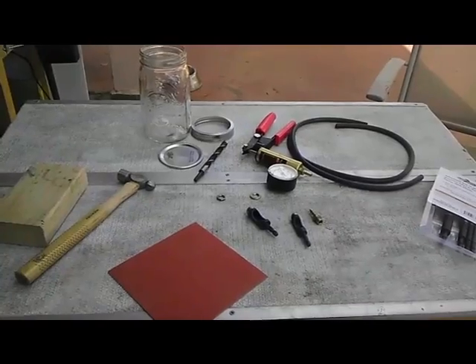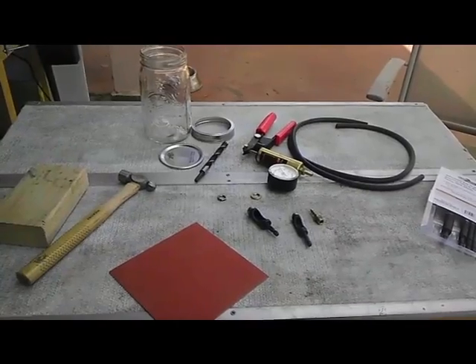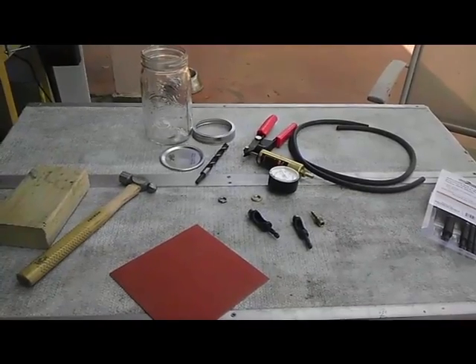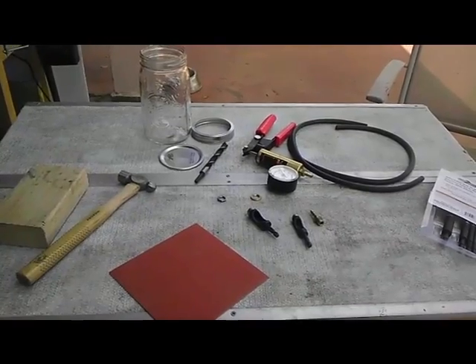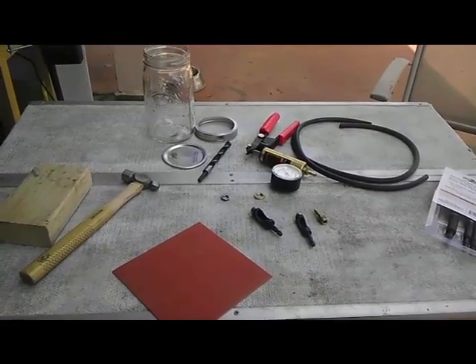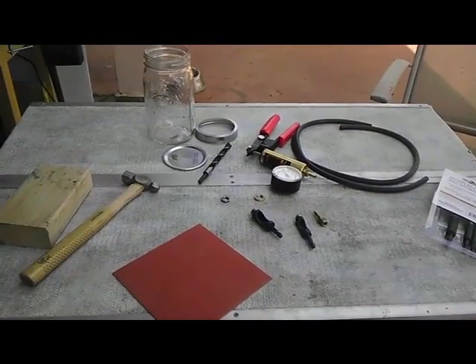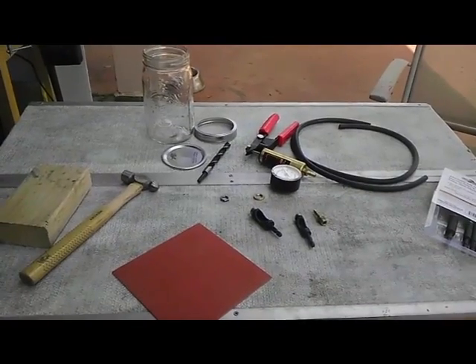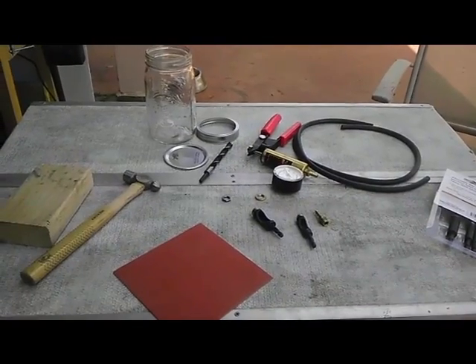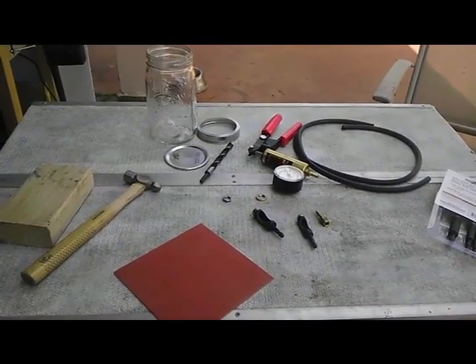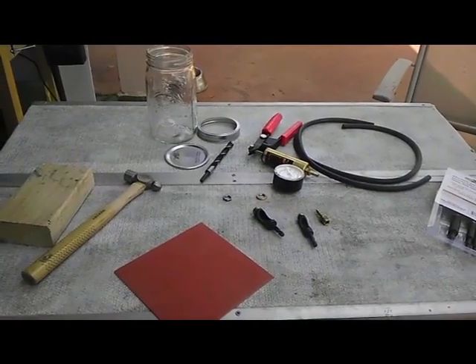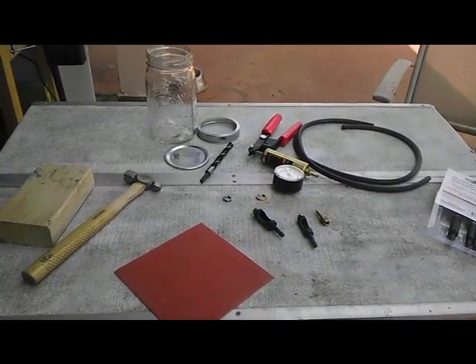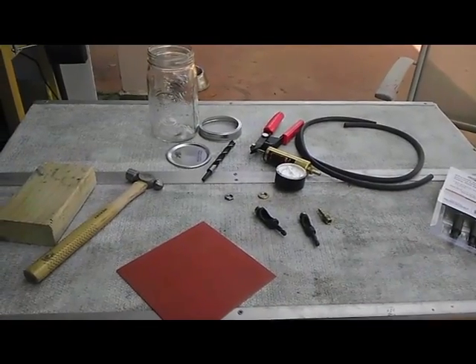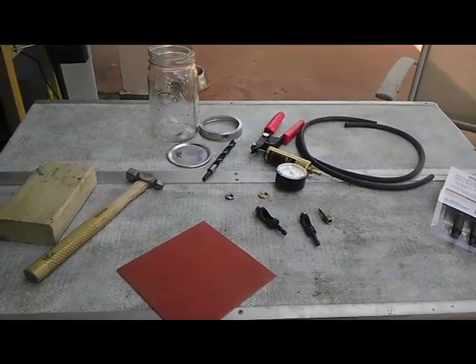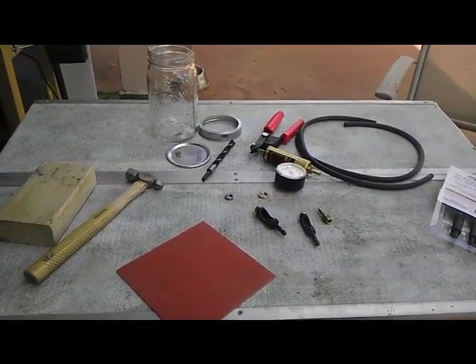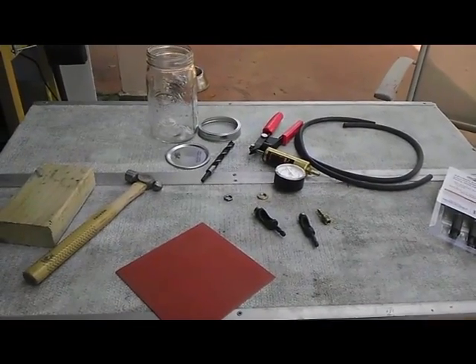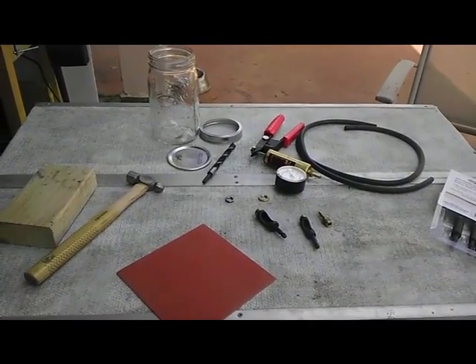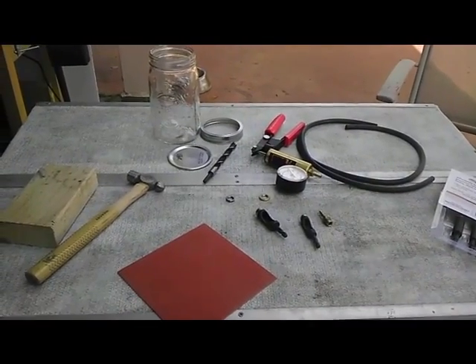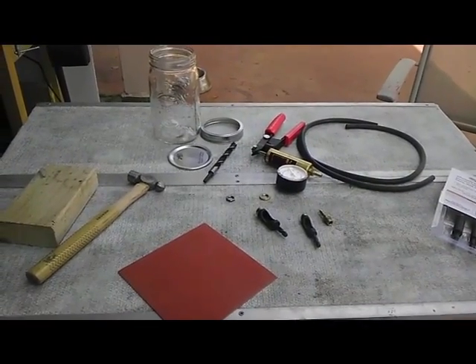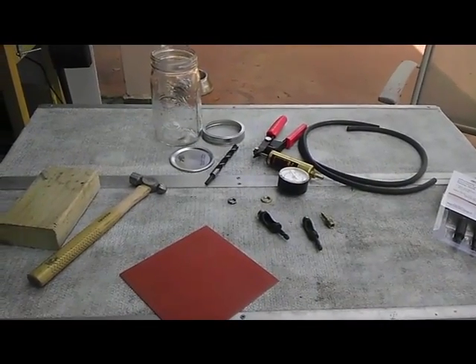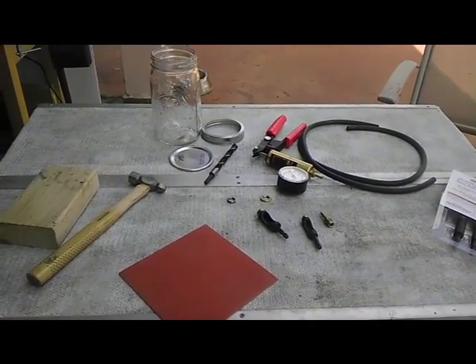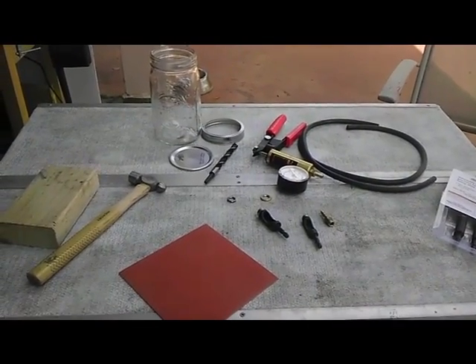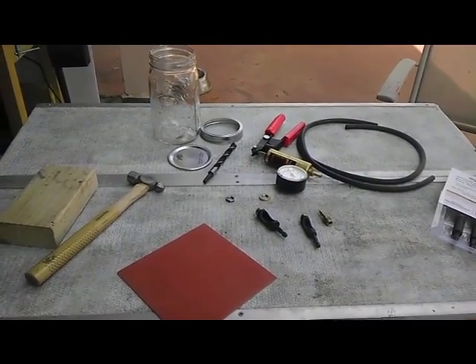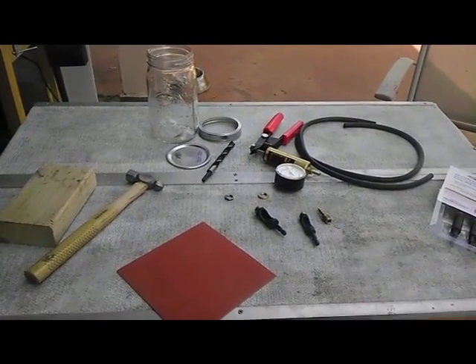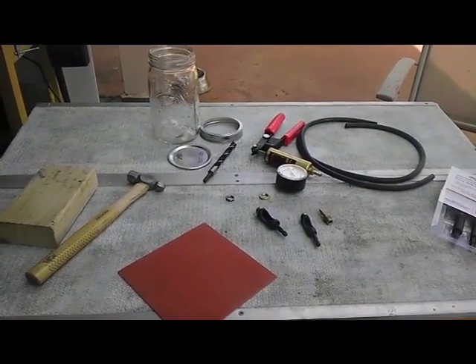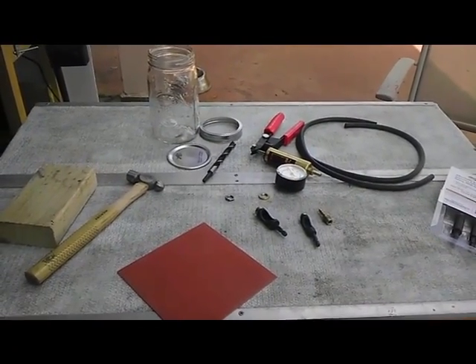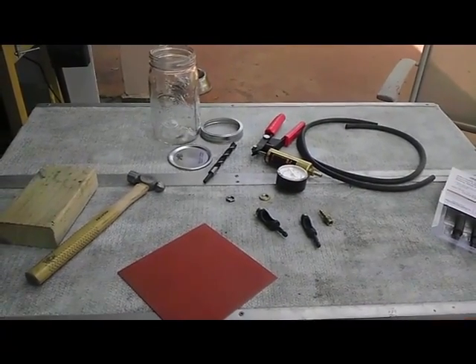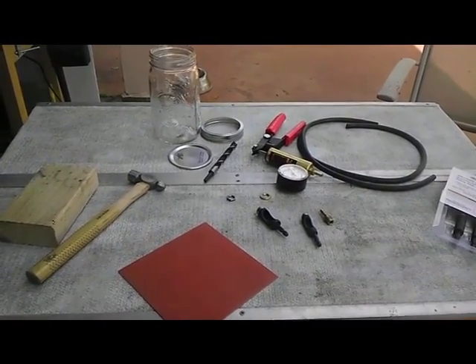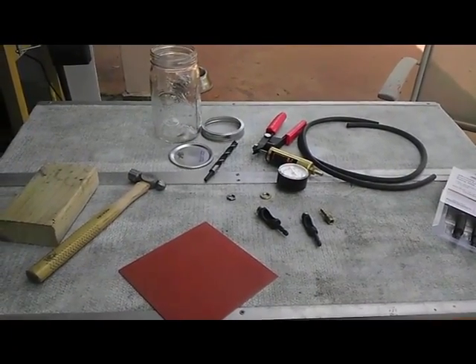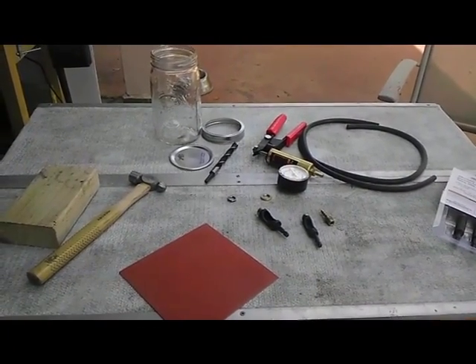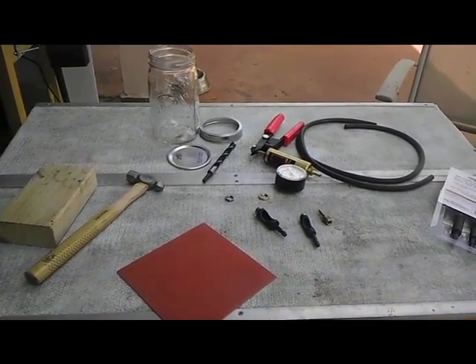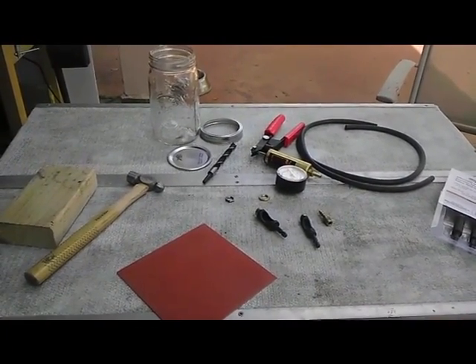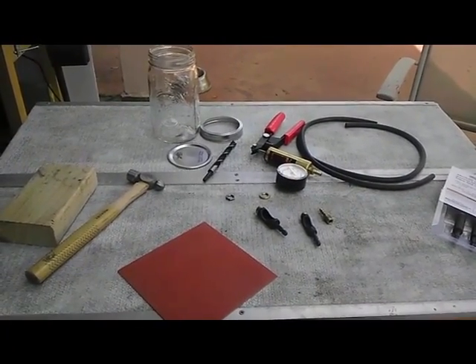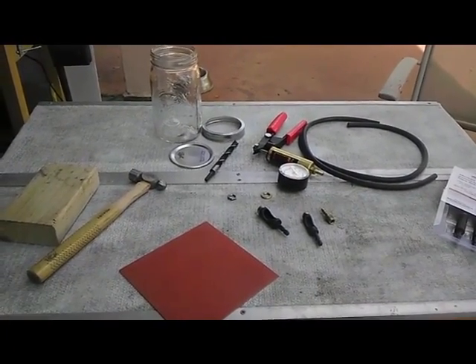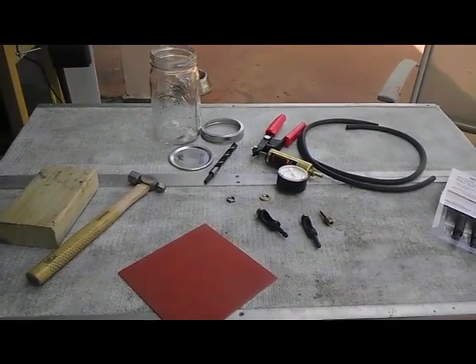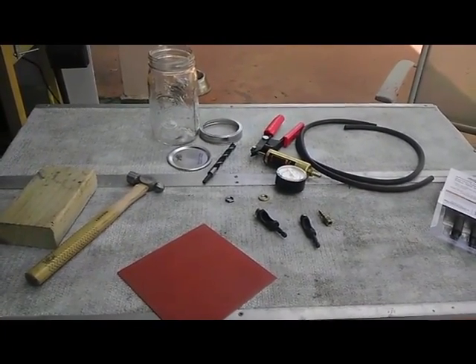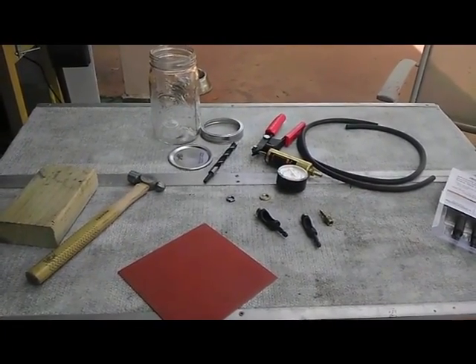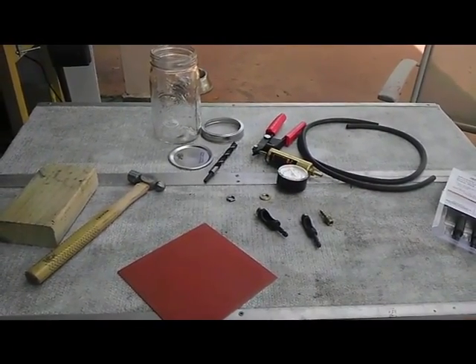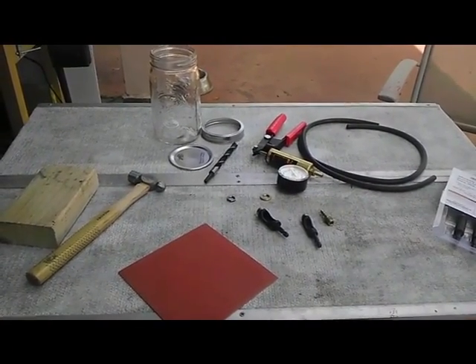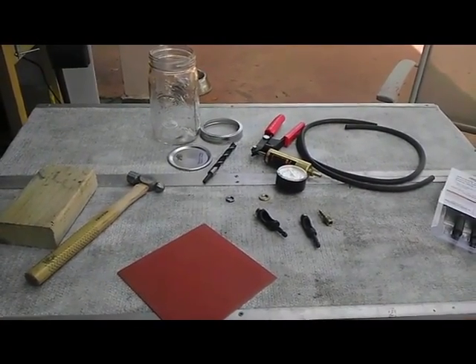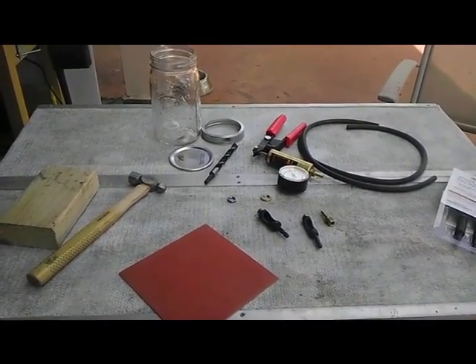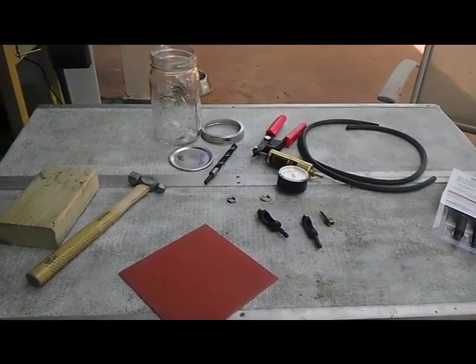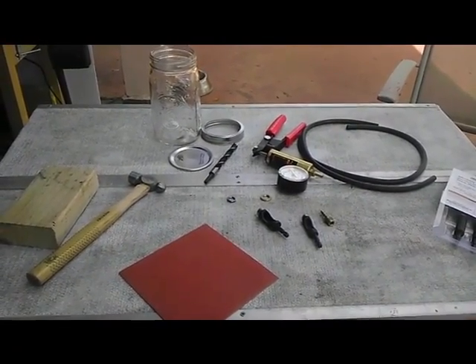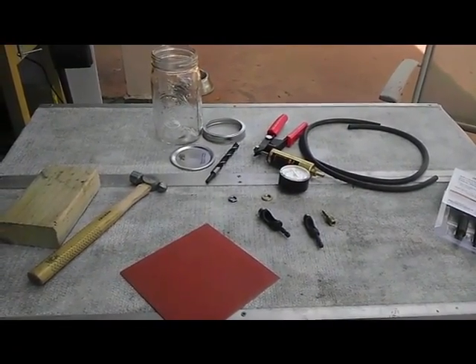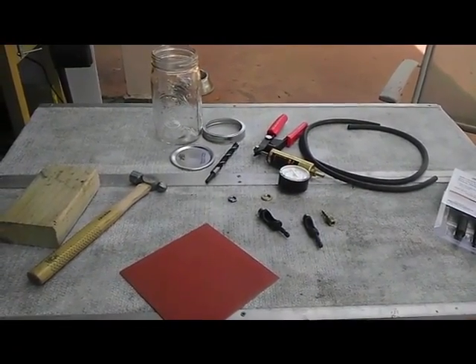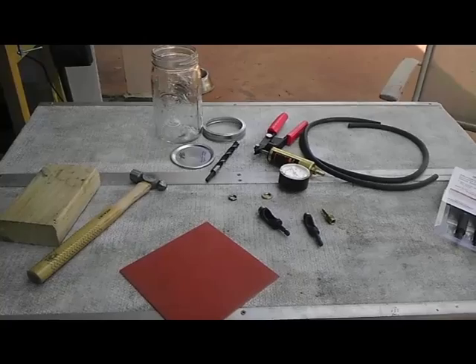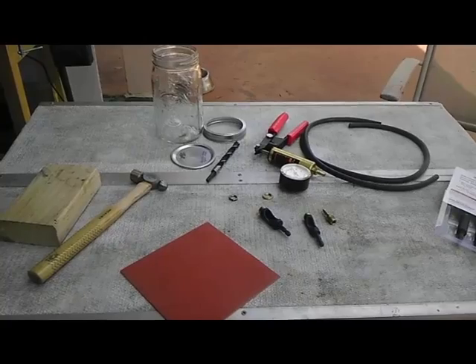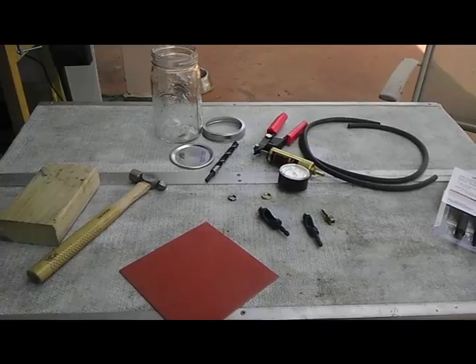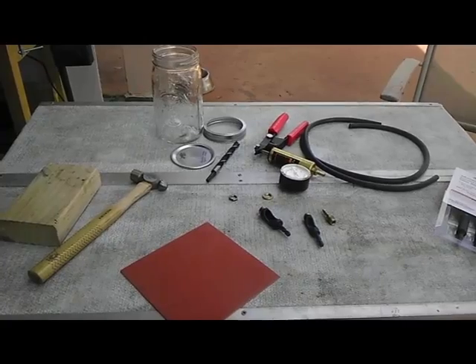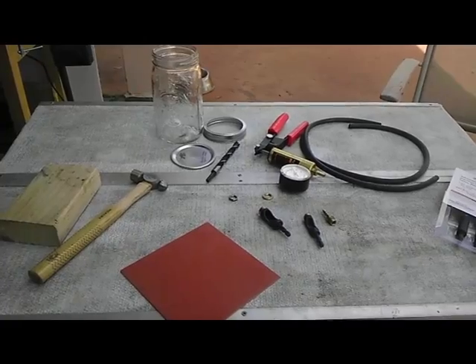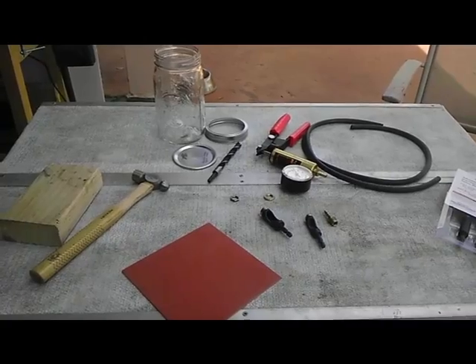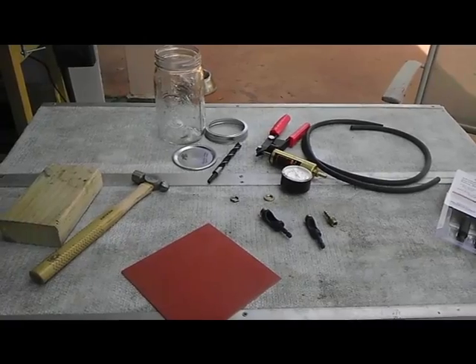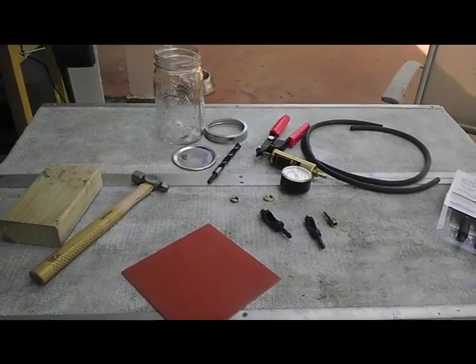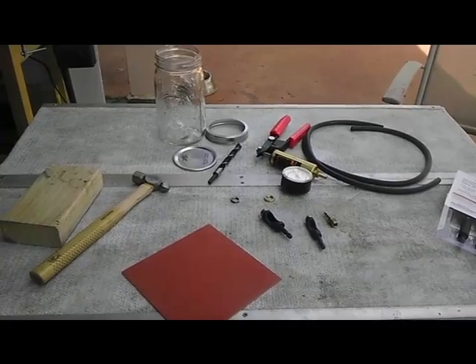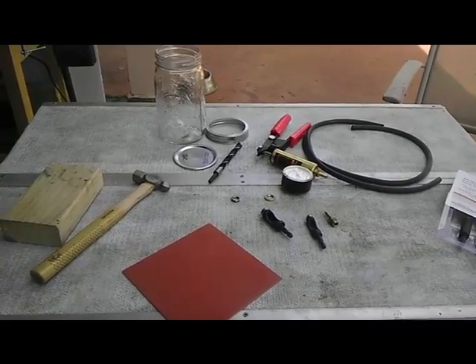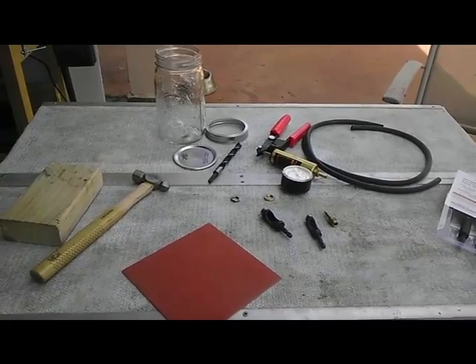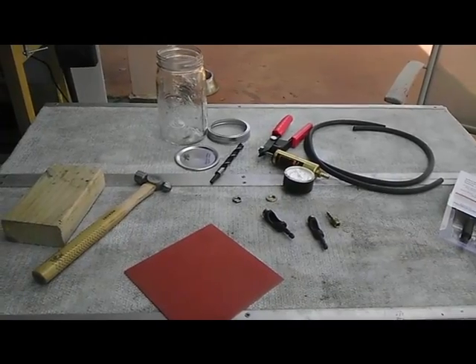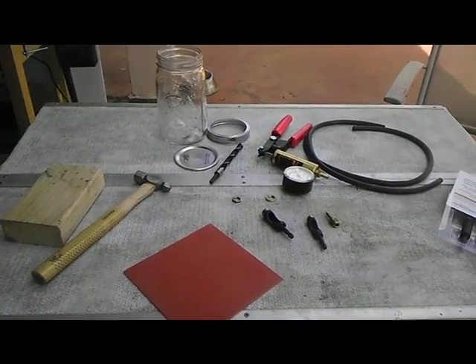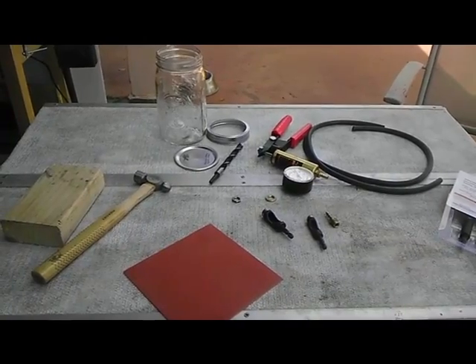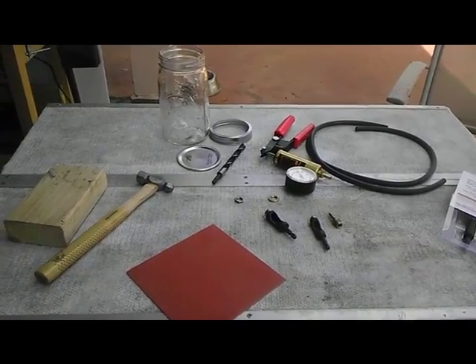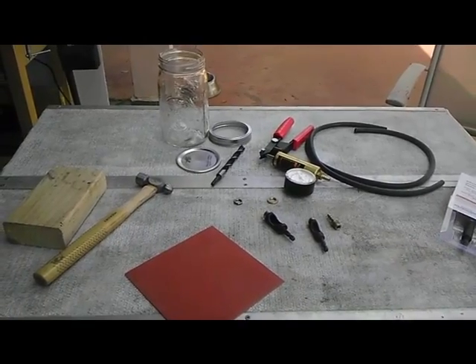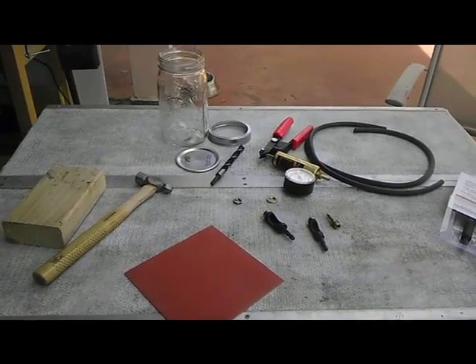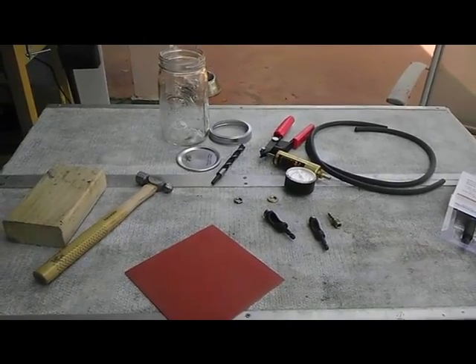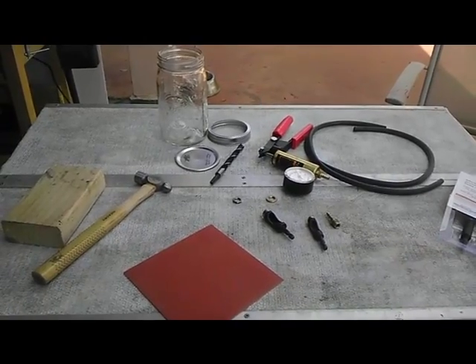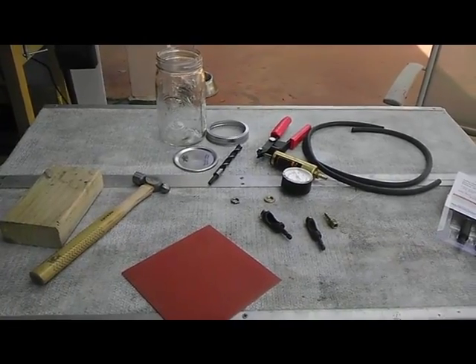Practically Sharp here. I decided I needed to make a stabilizer to stabilize the materials that I use on knife scales.